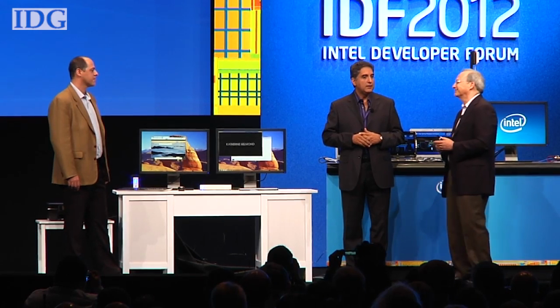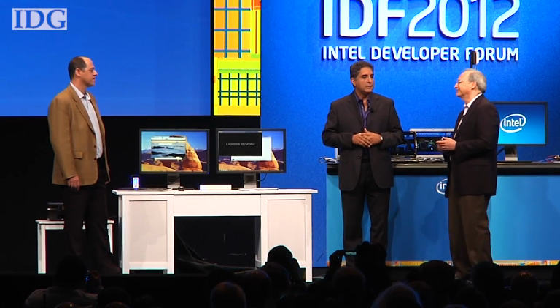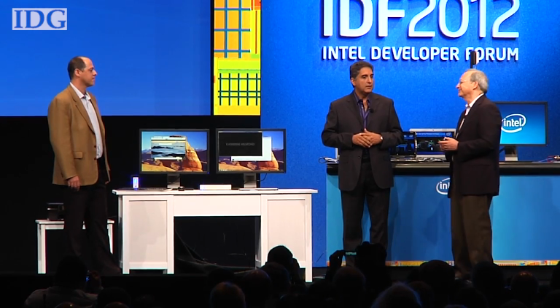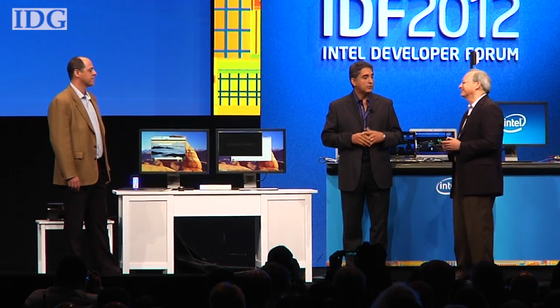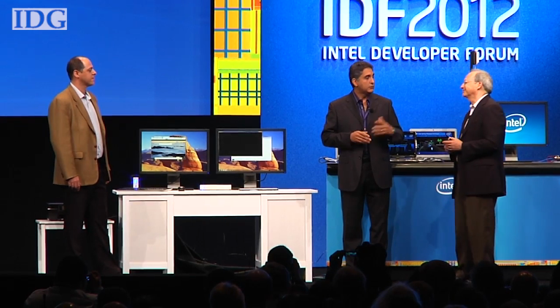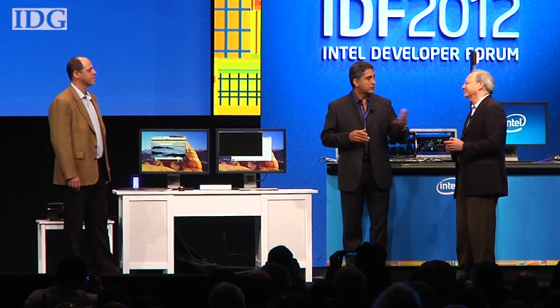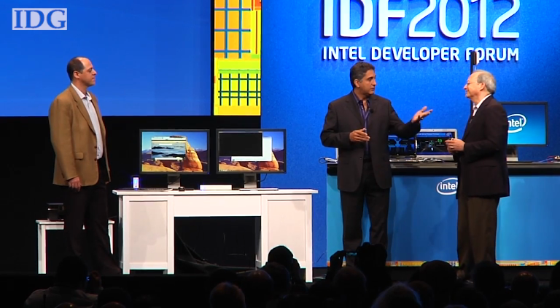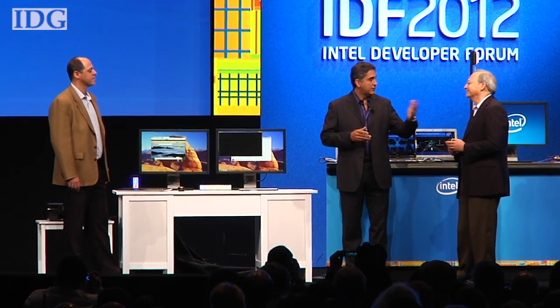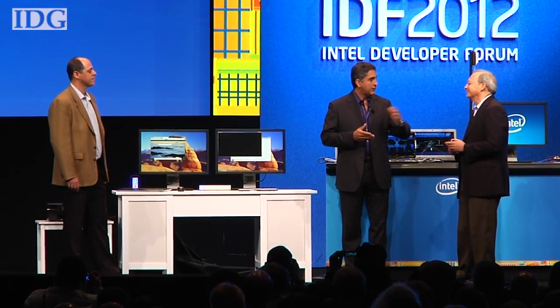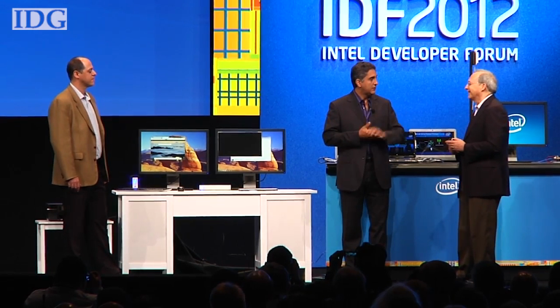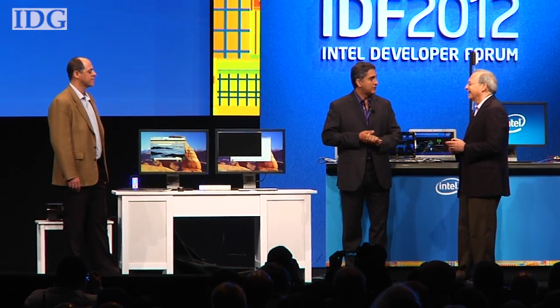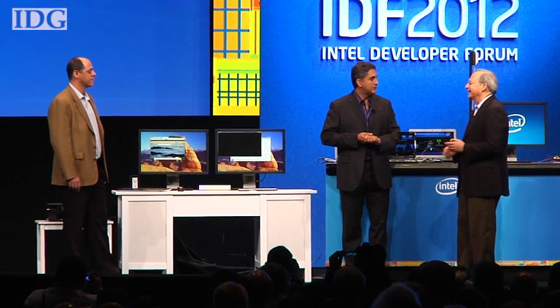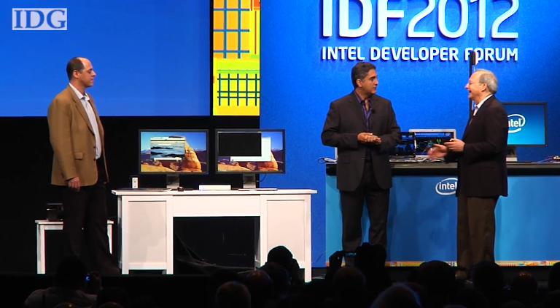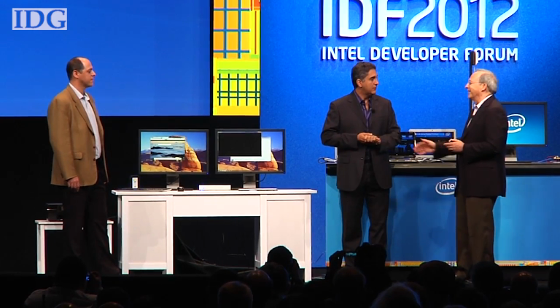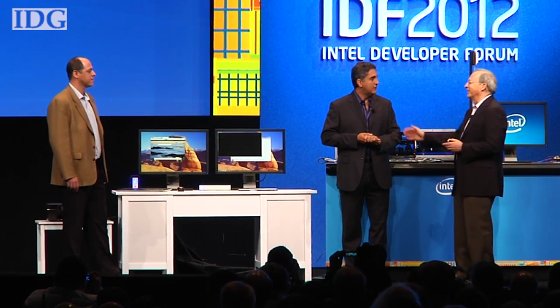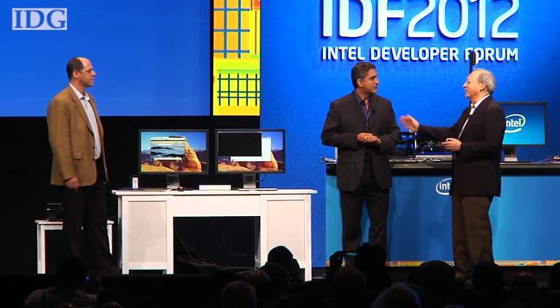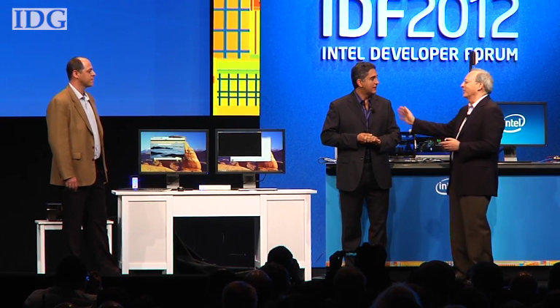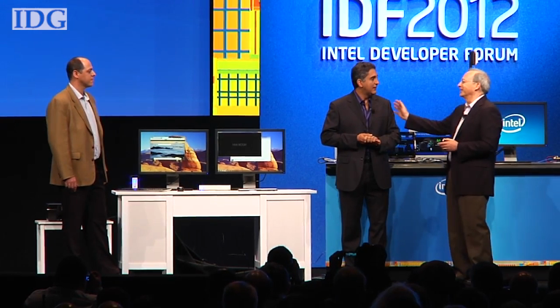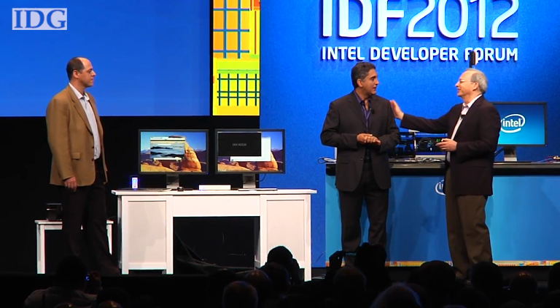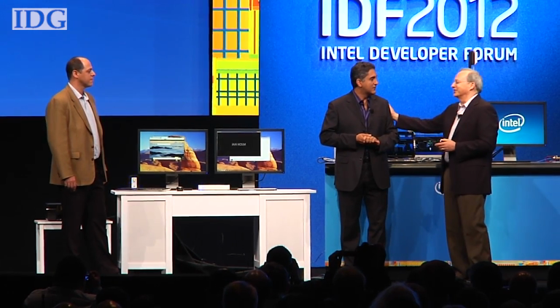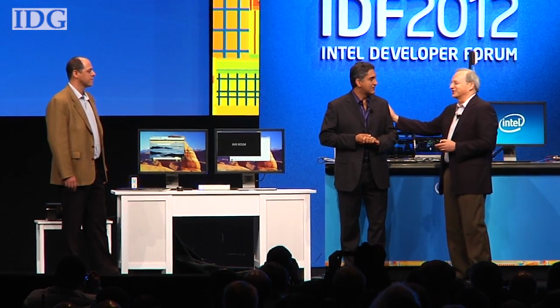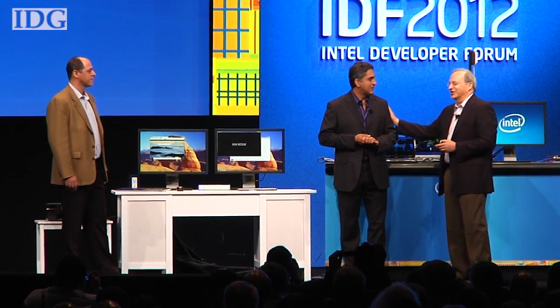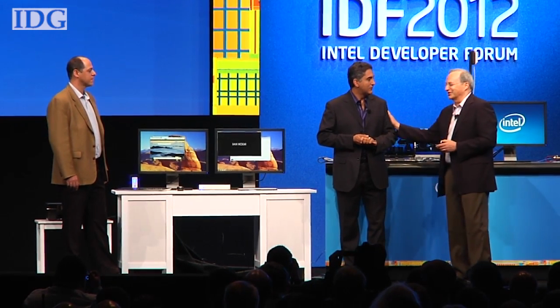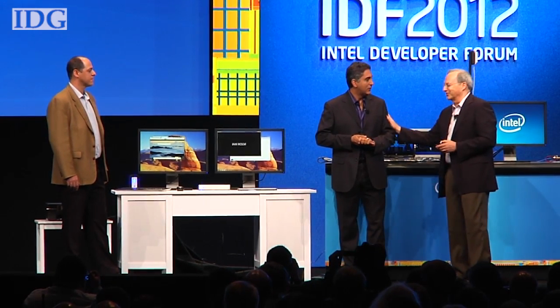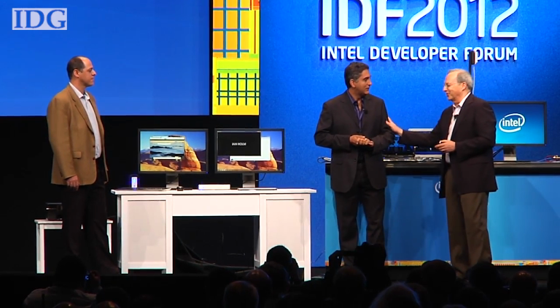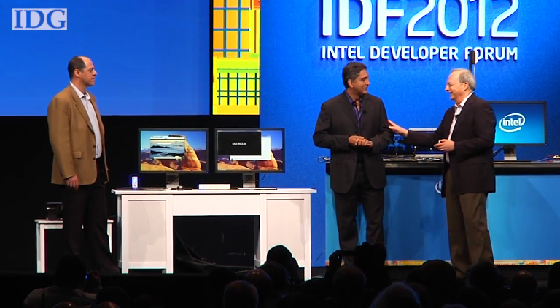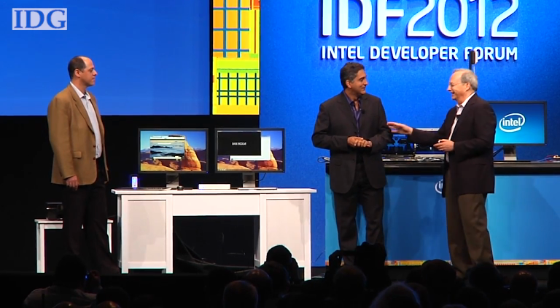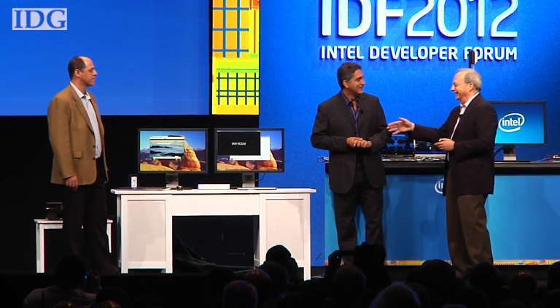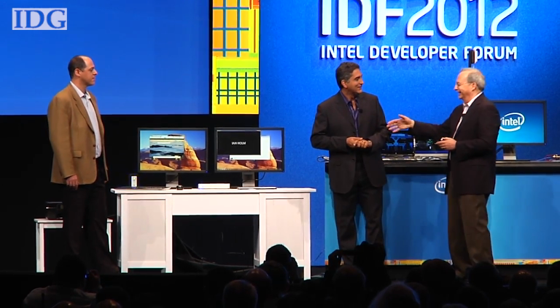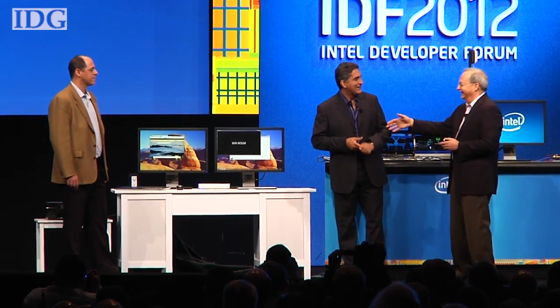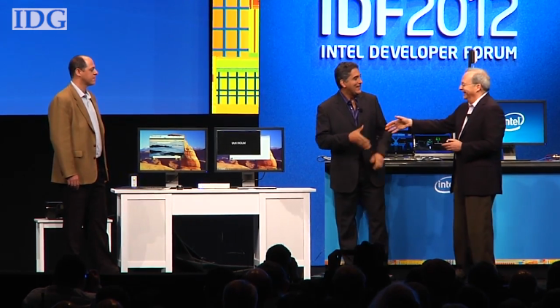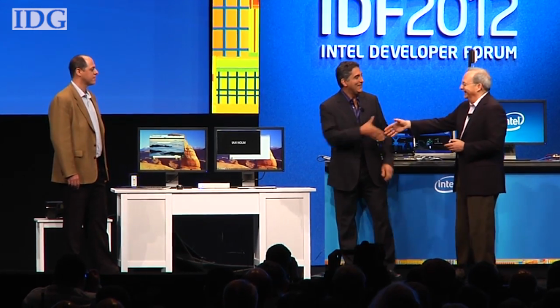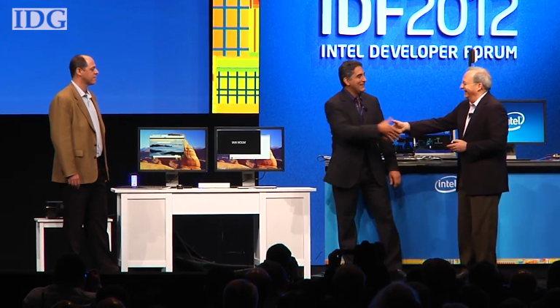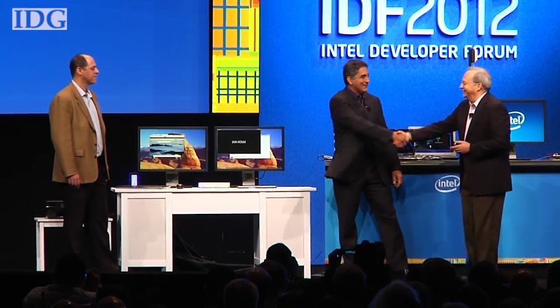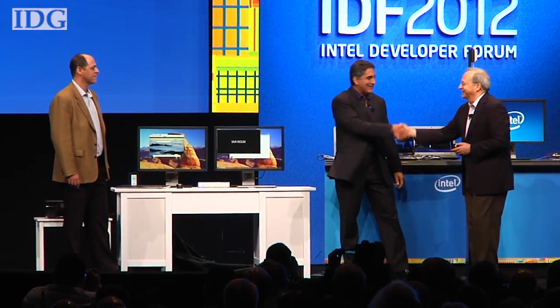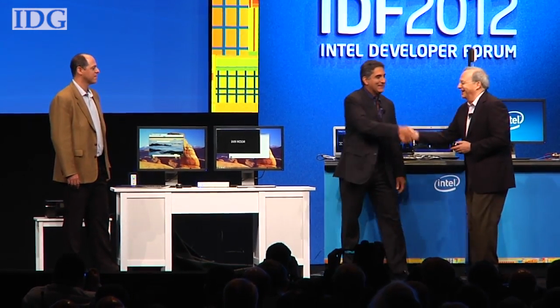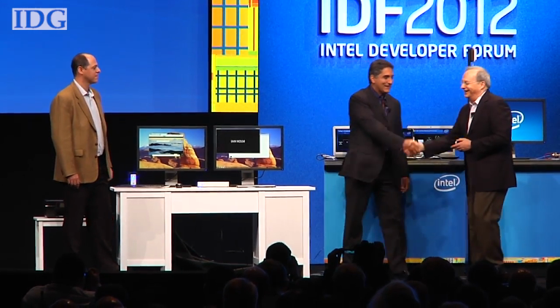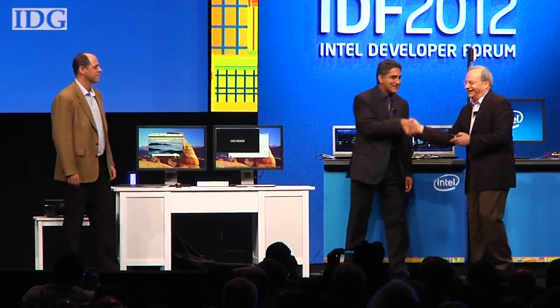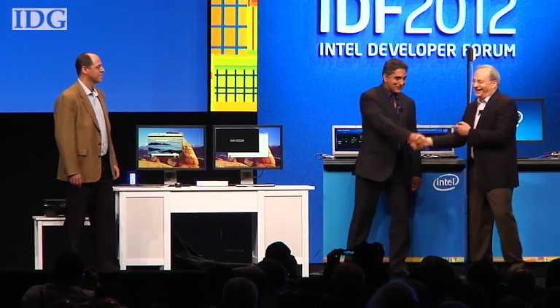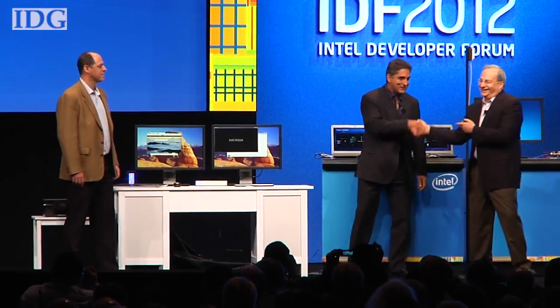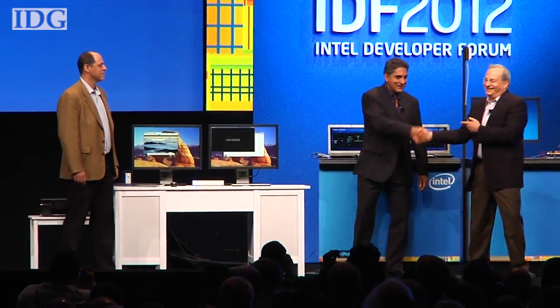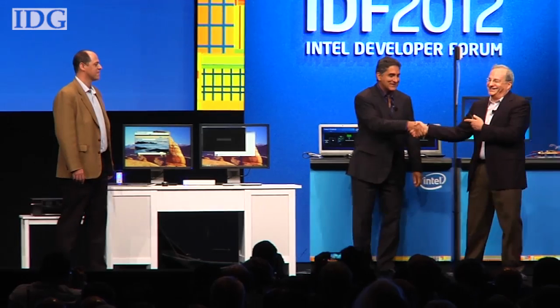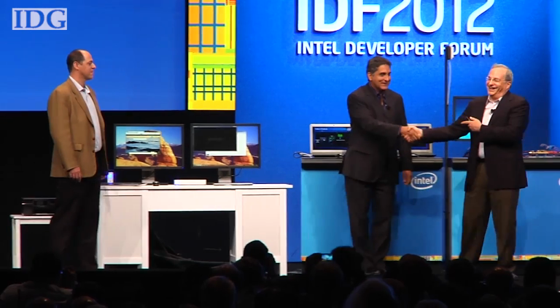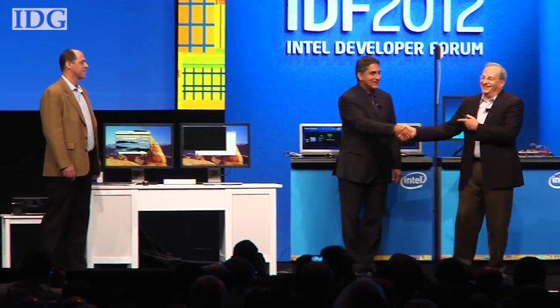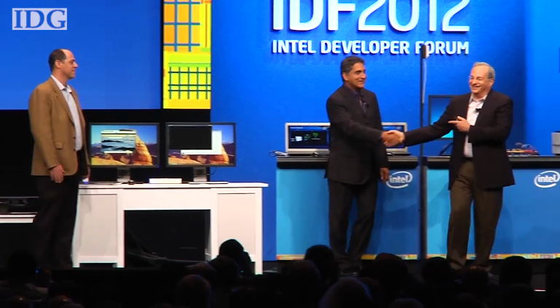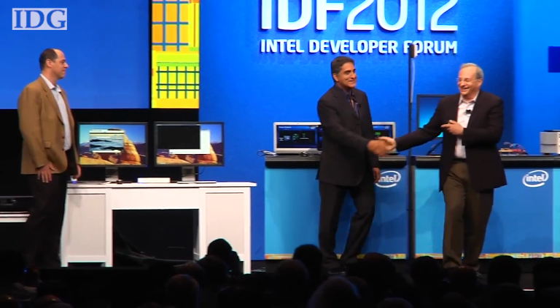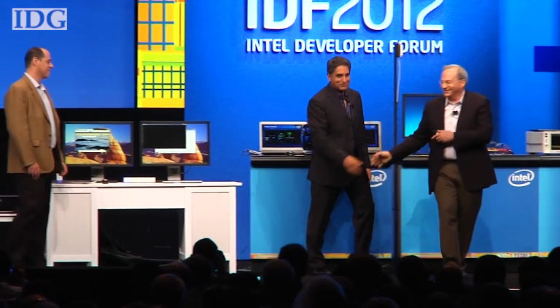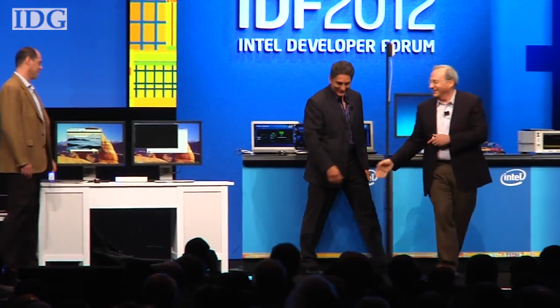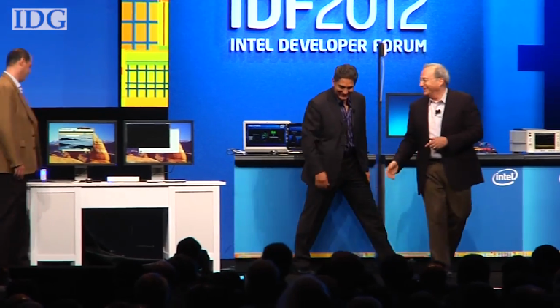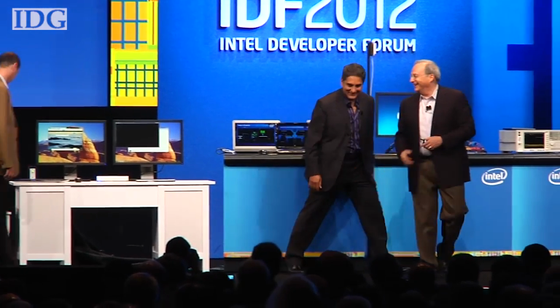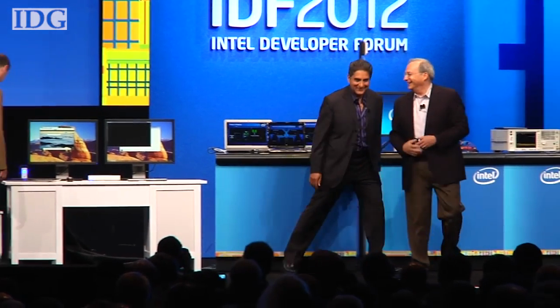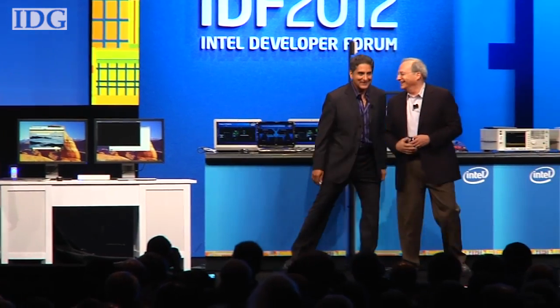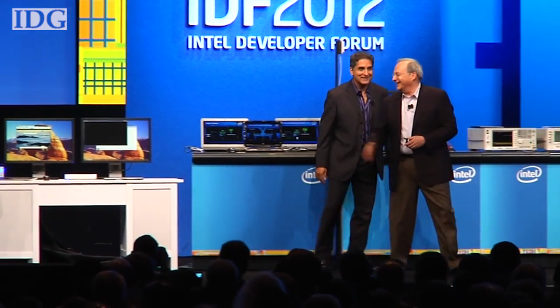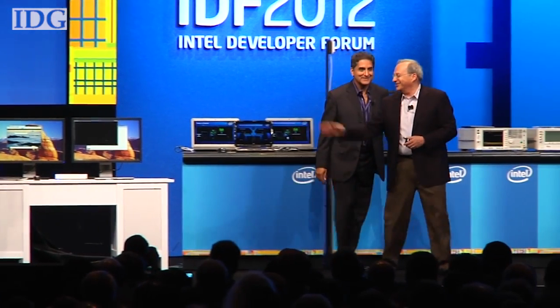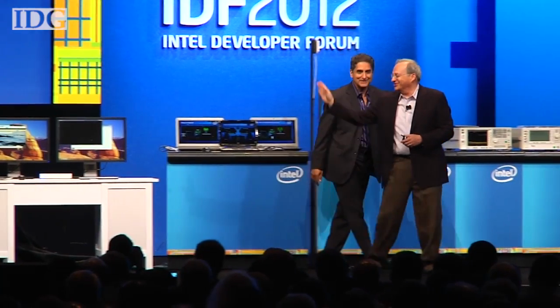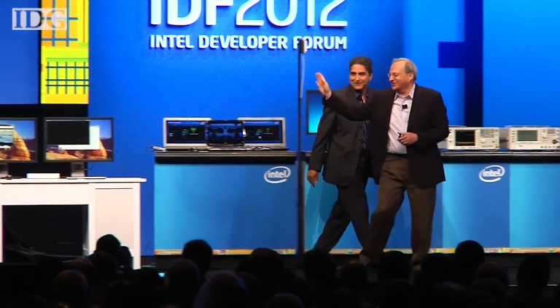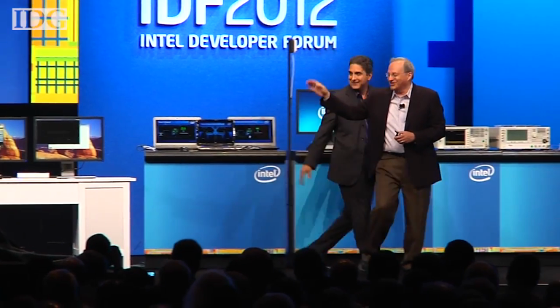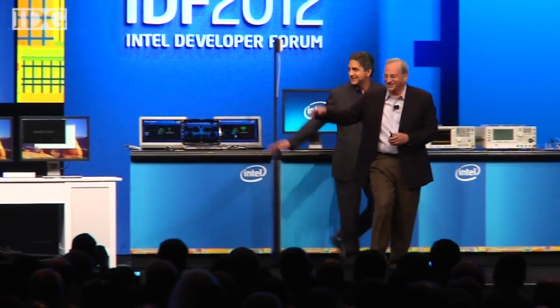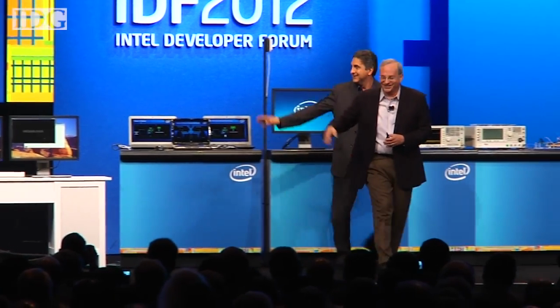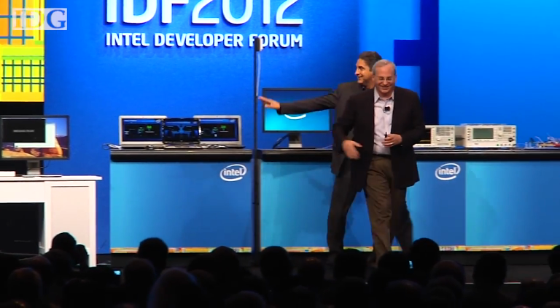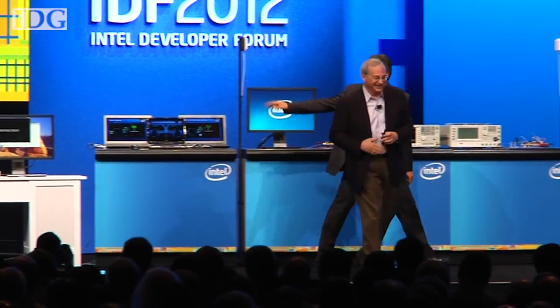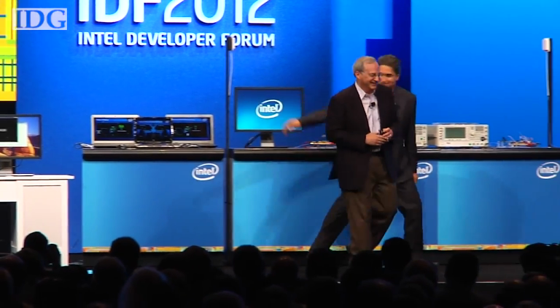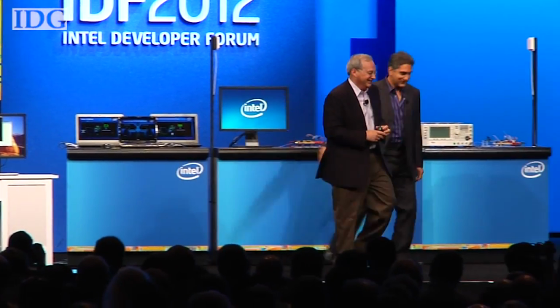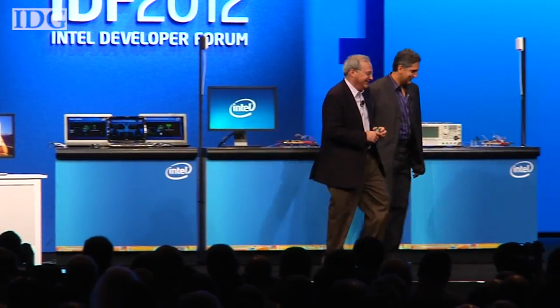In San Francisco, this is Martin Williams, IDG News Service.